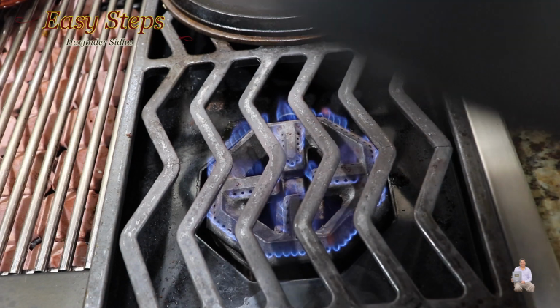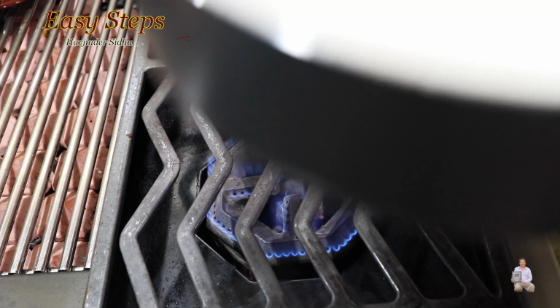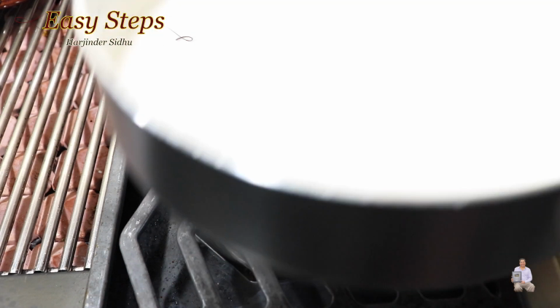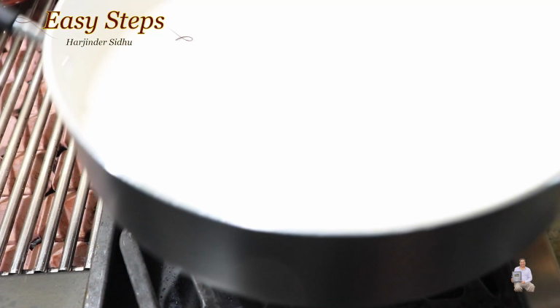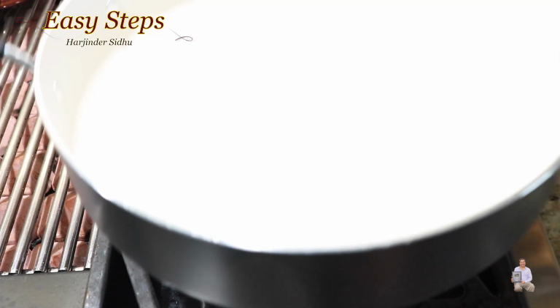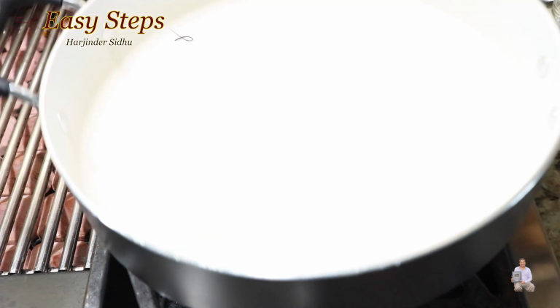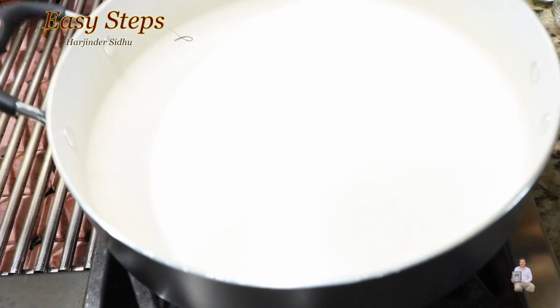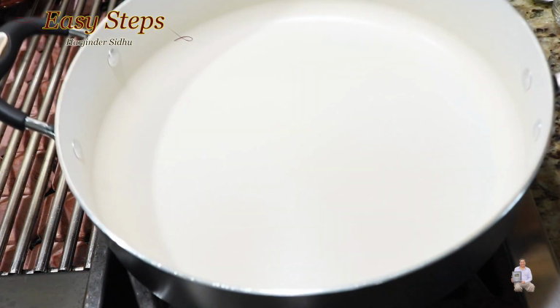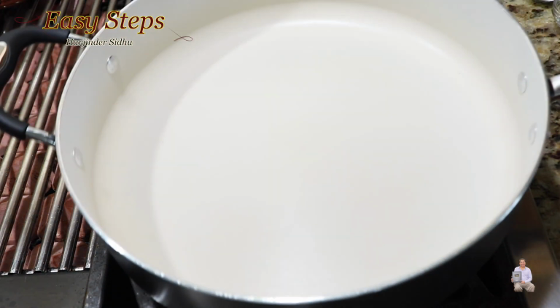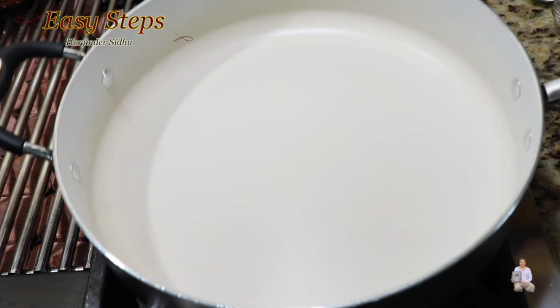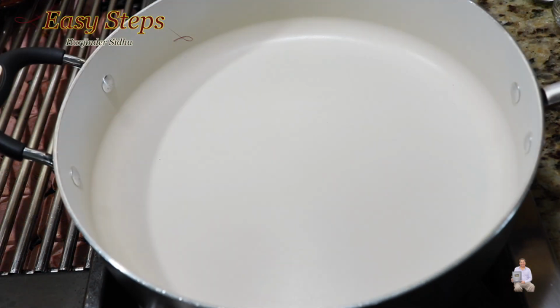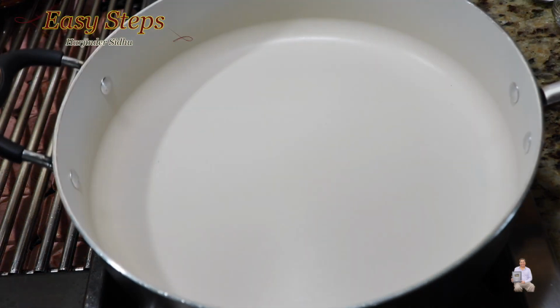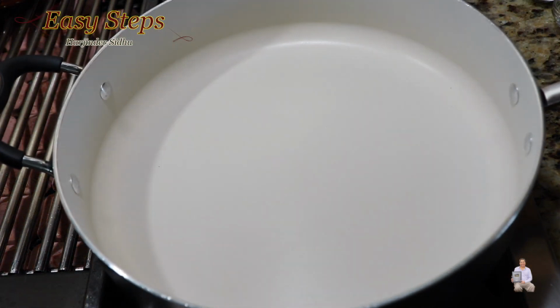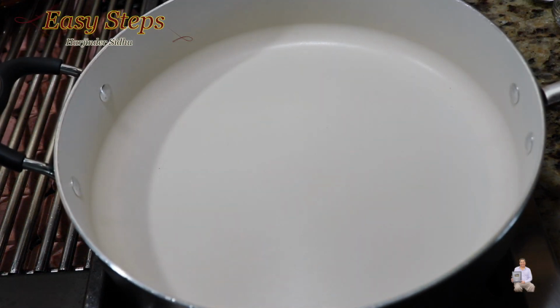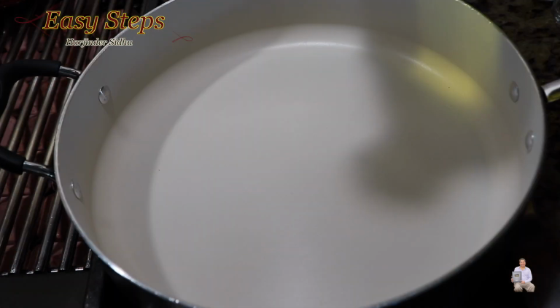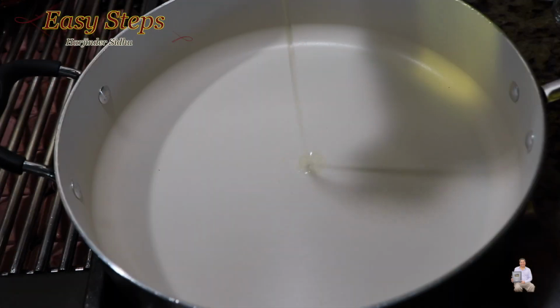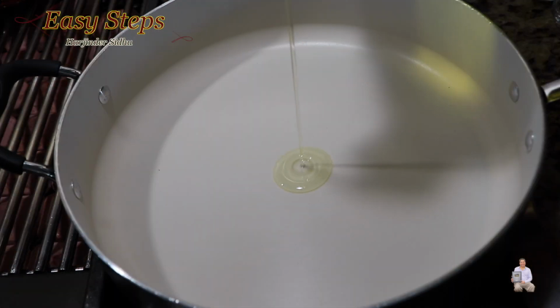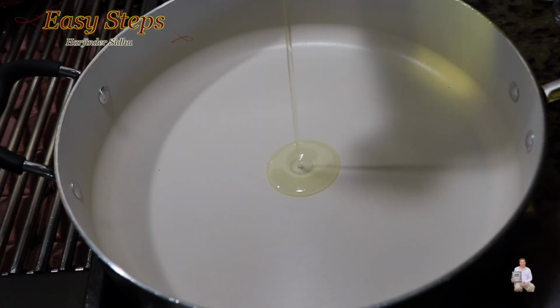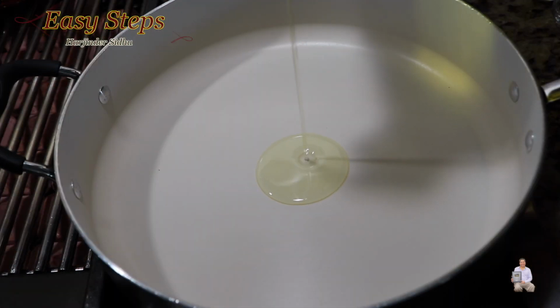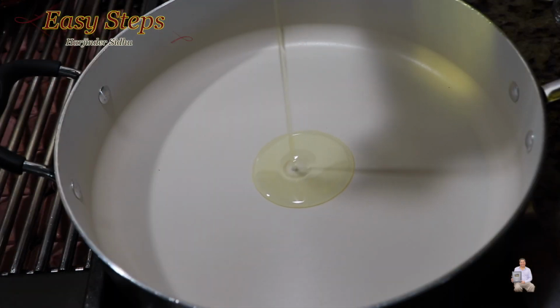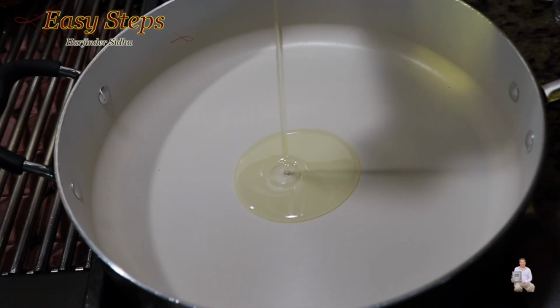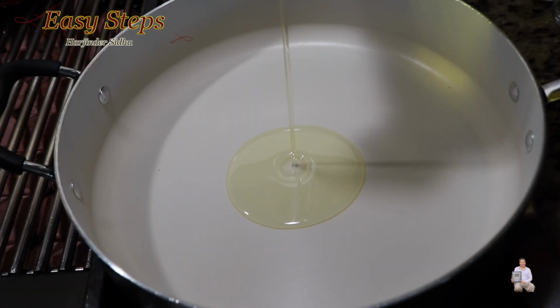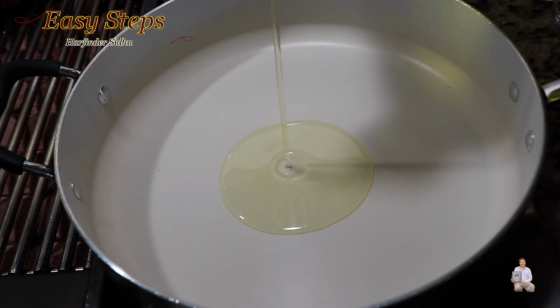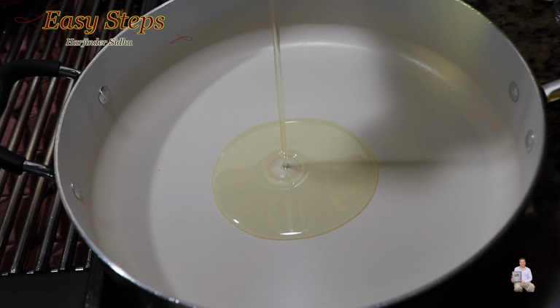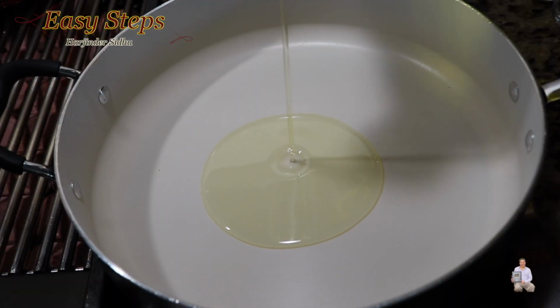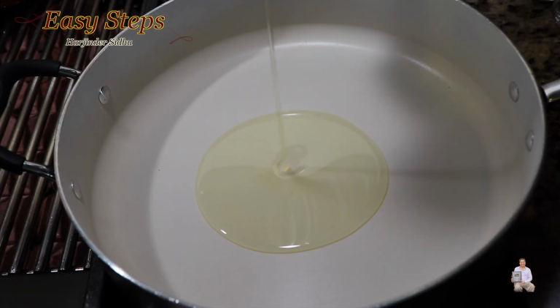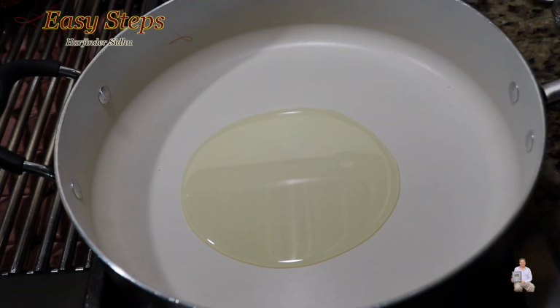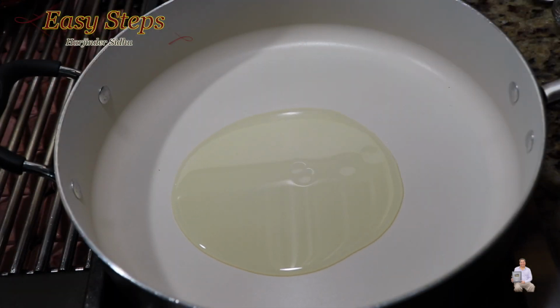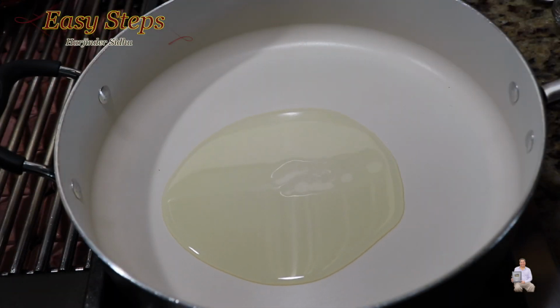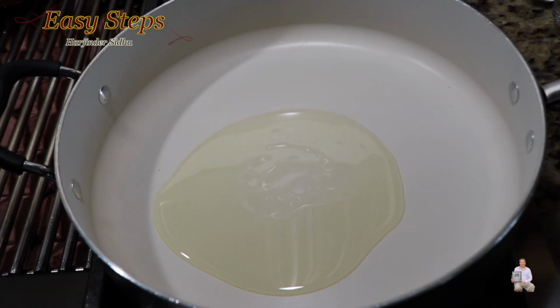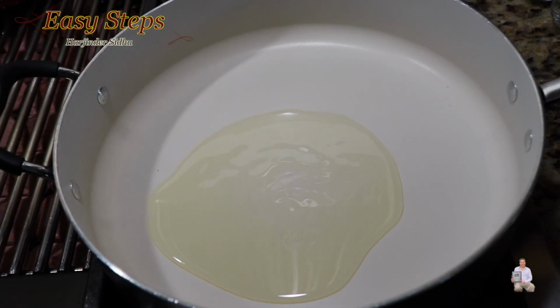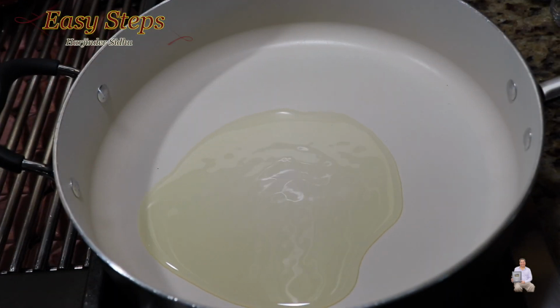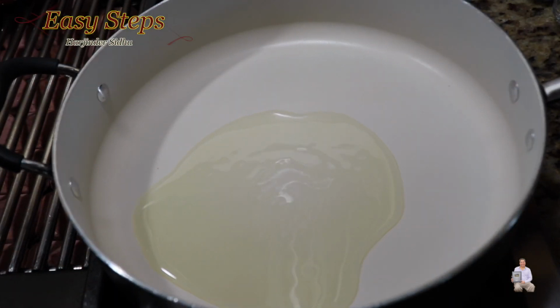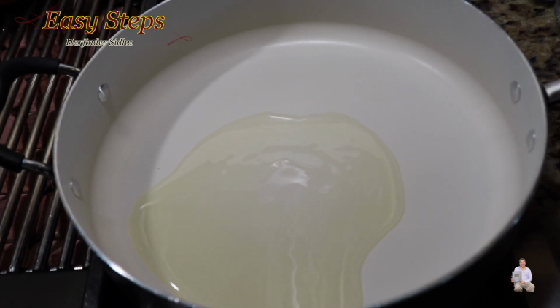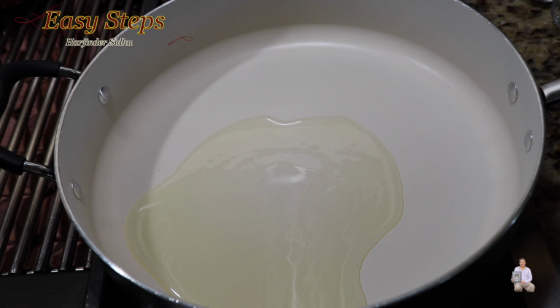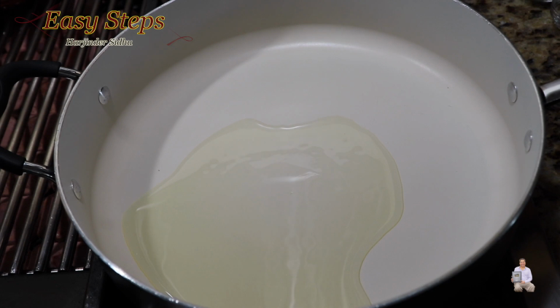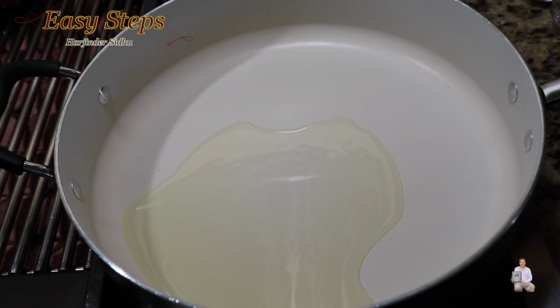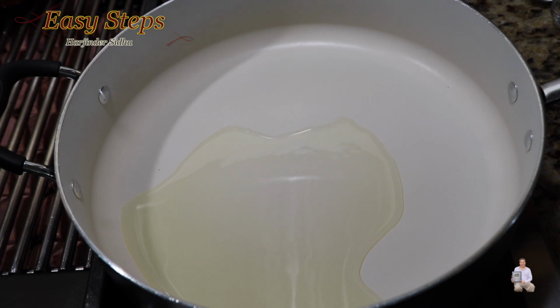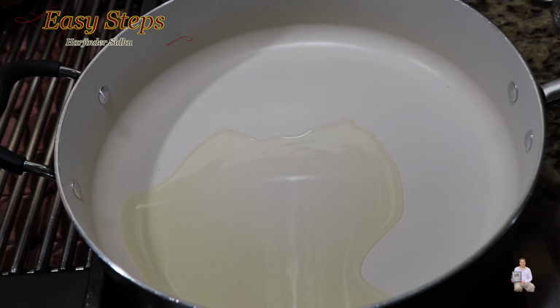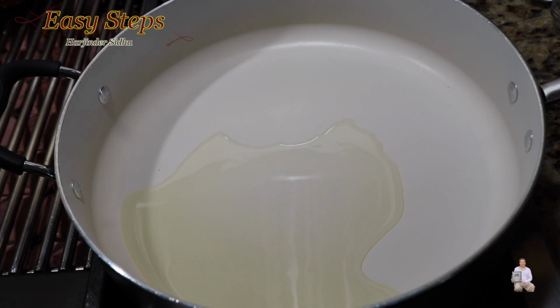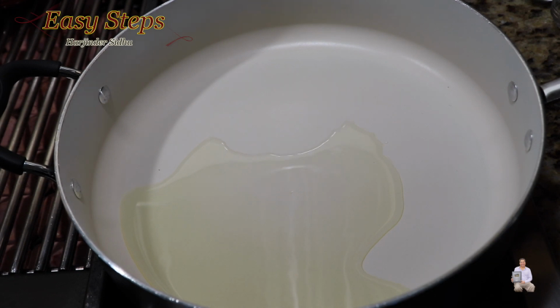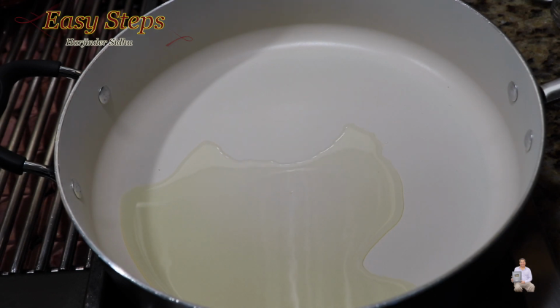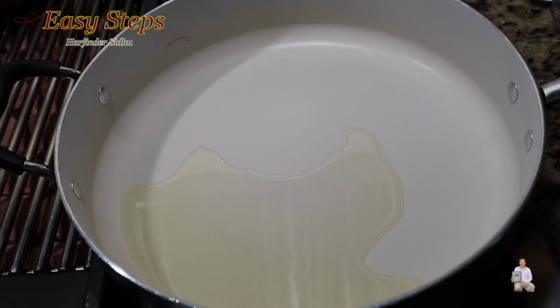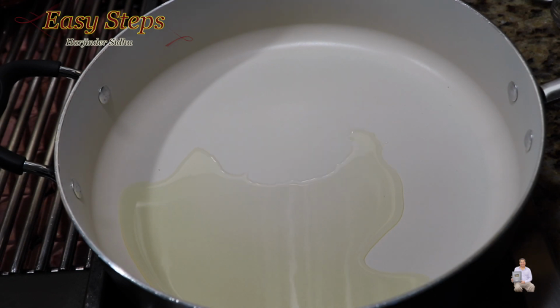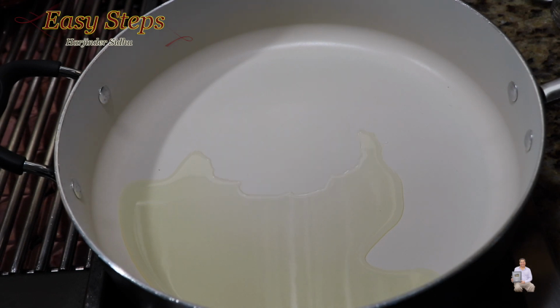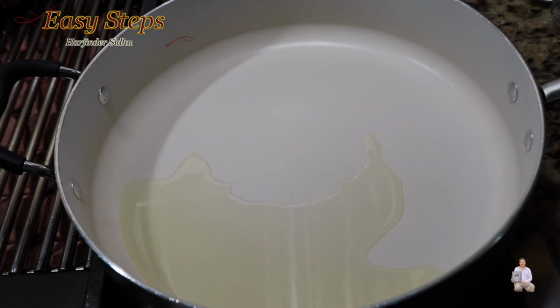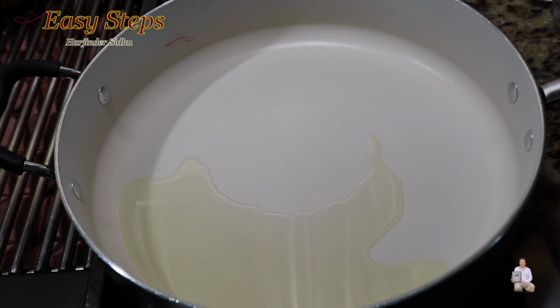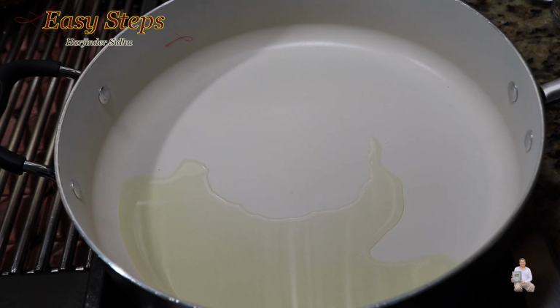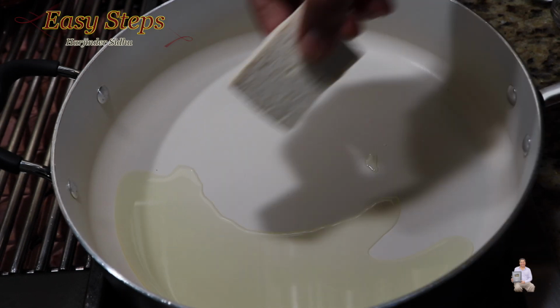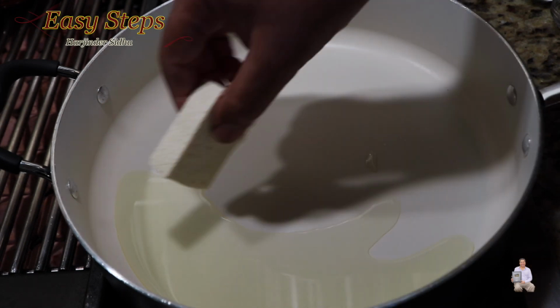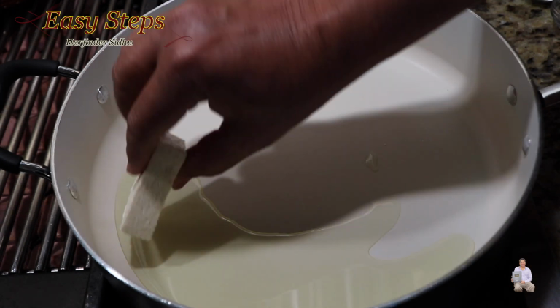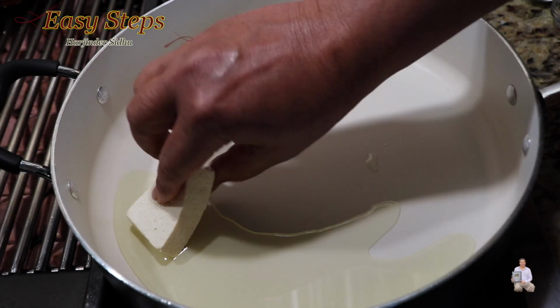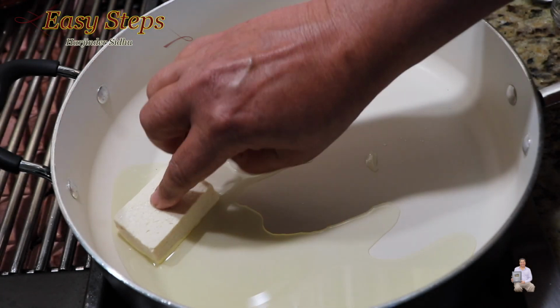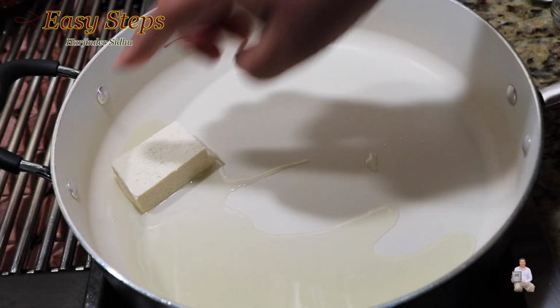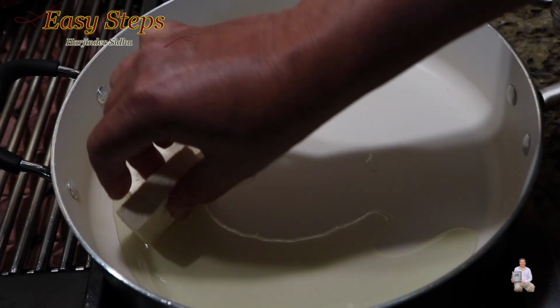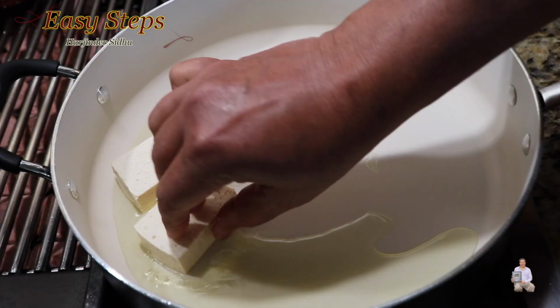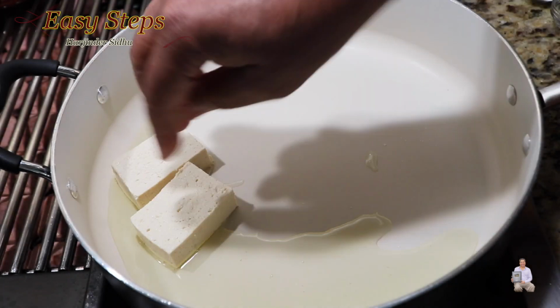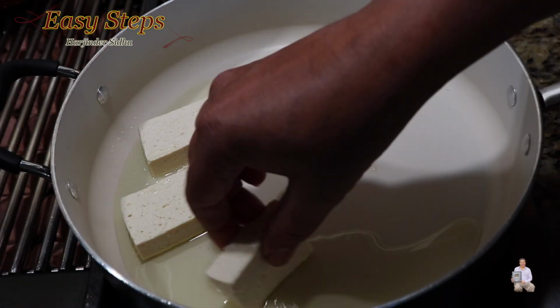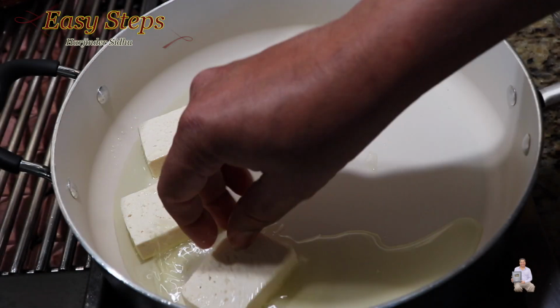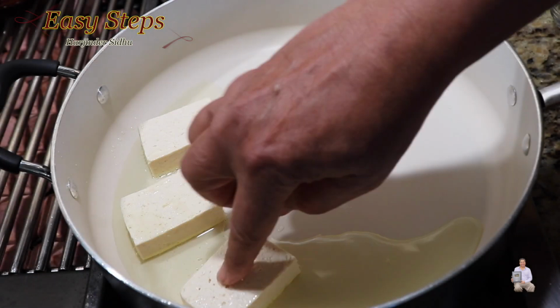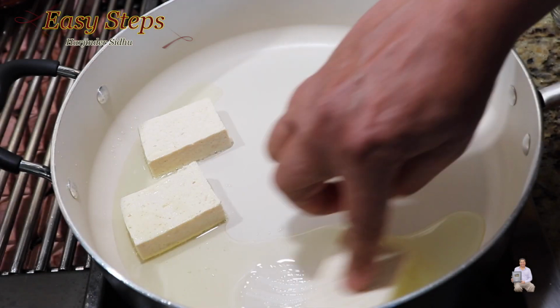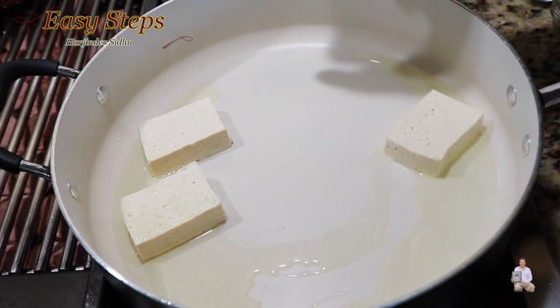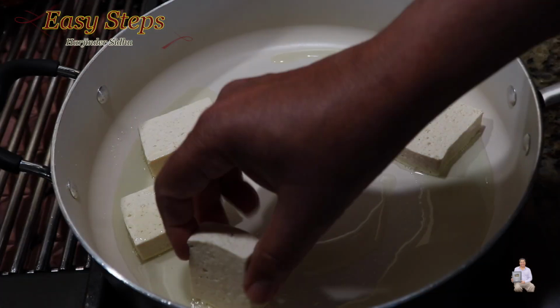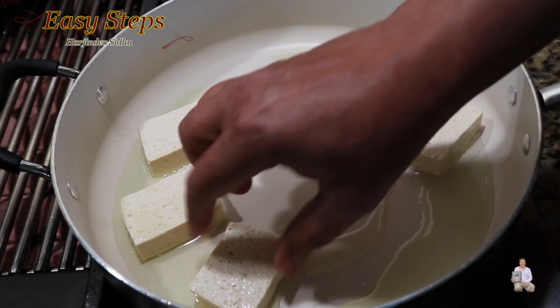Get a fry pan and add olive oil. Now we'll add the tofu.